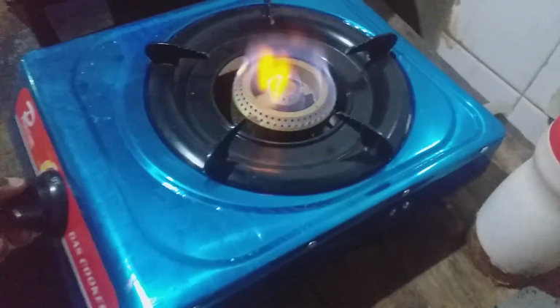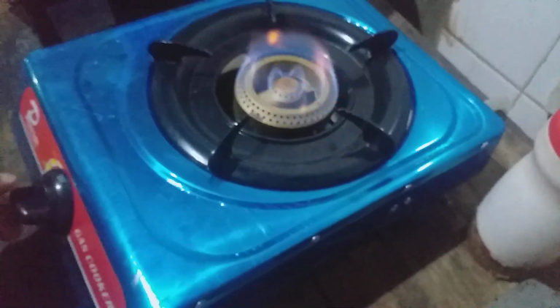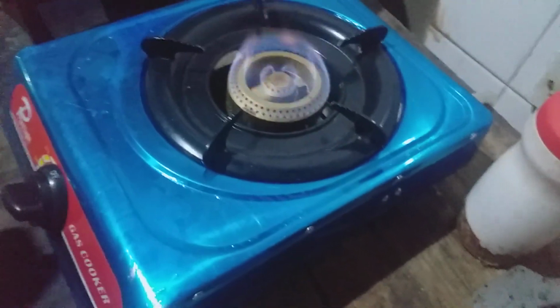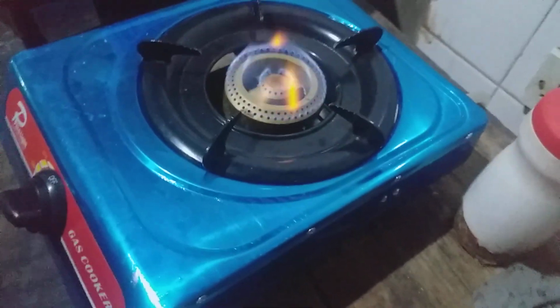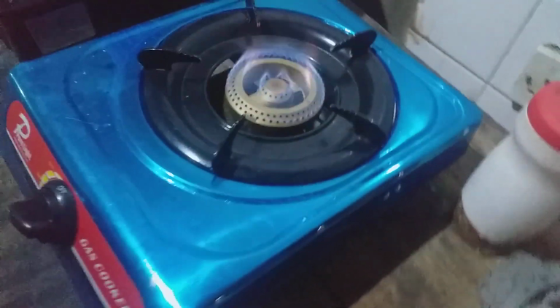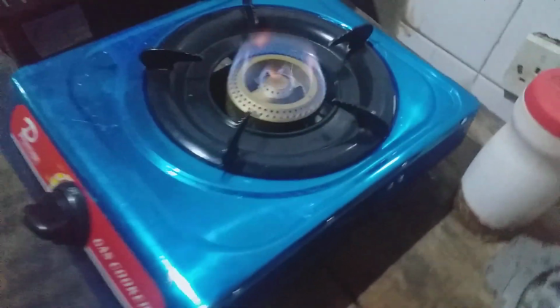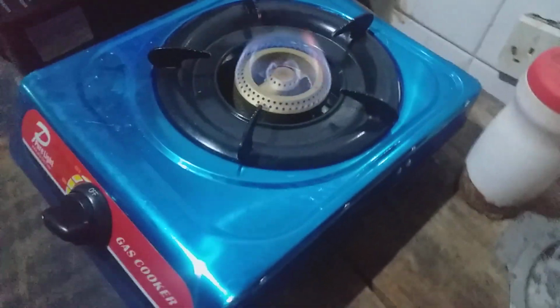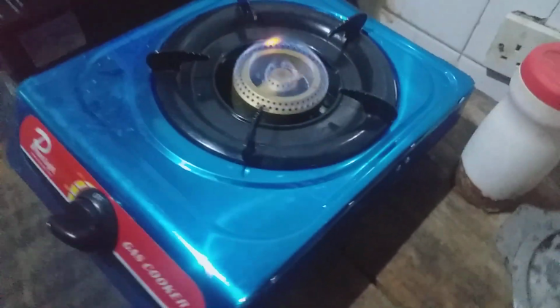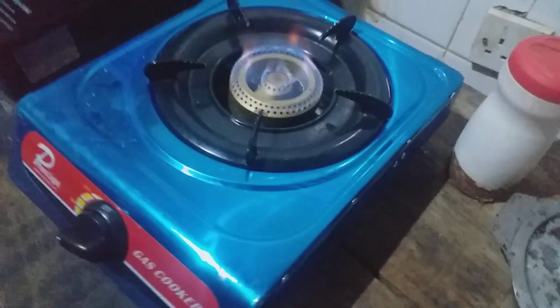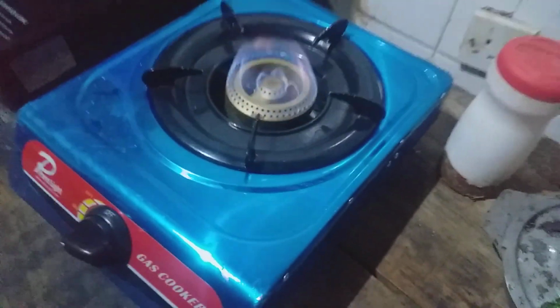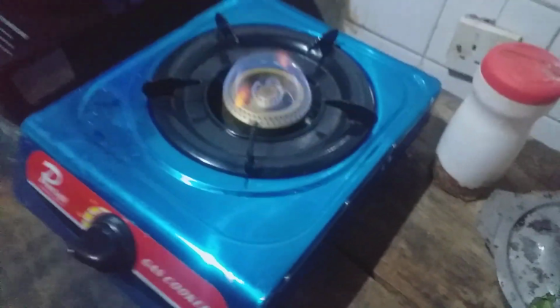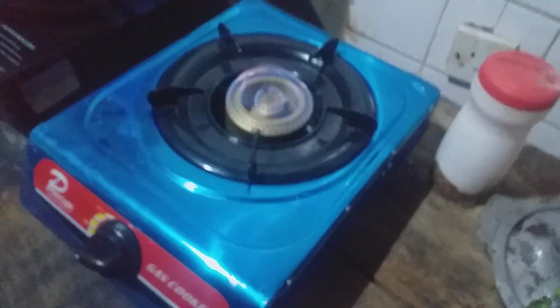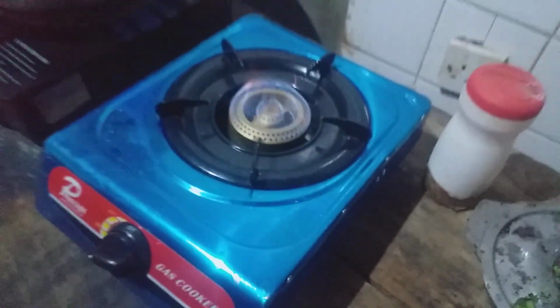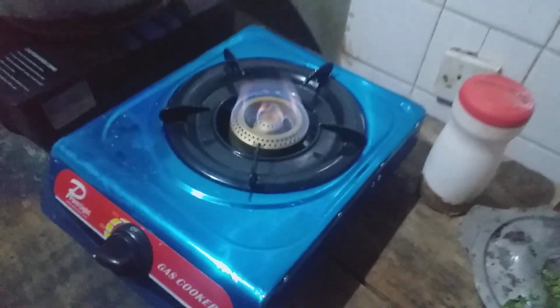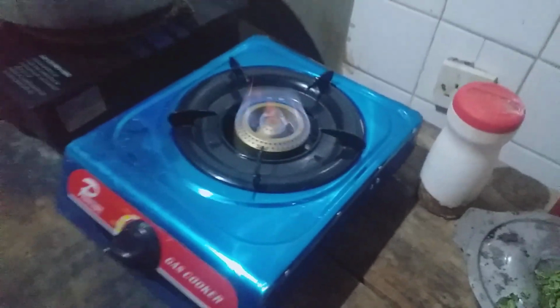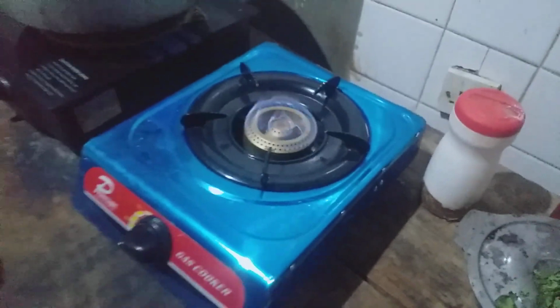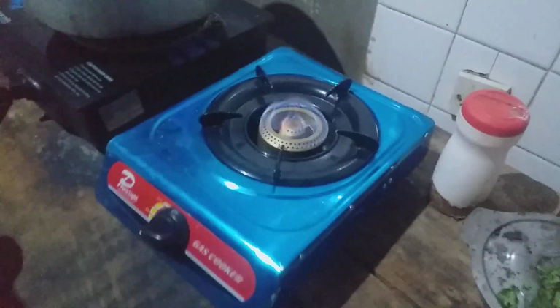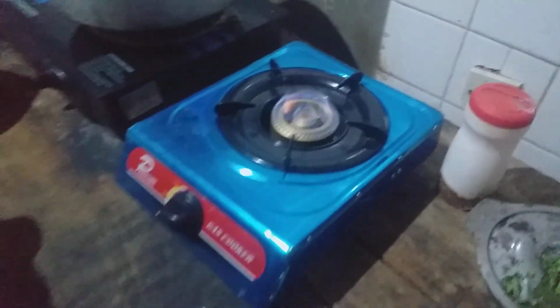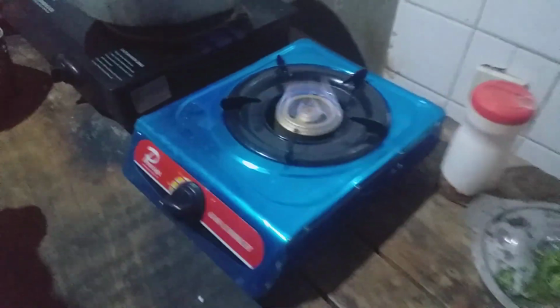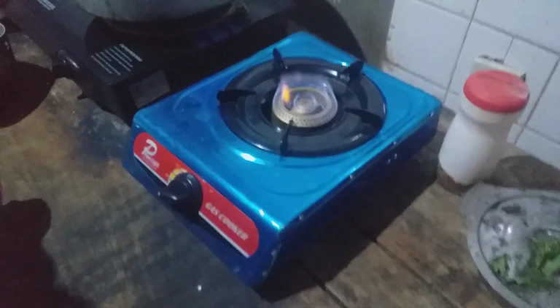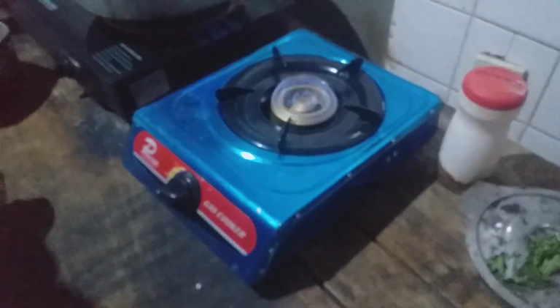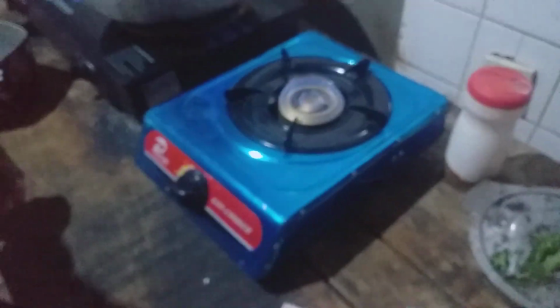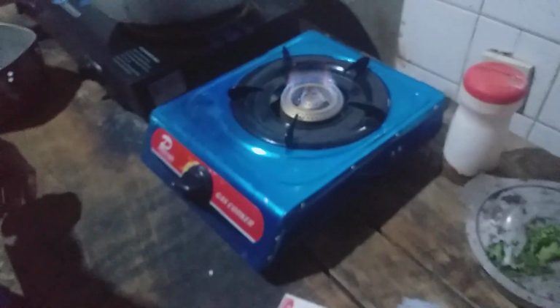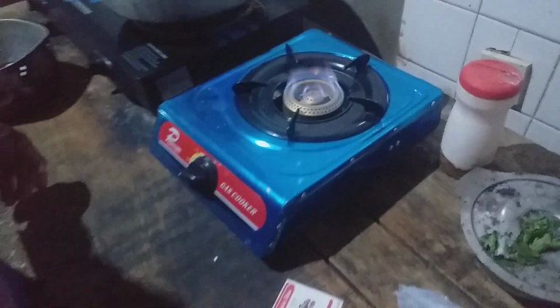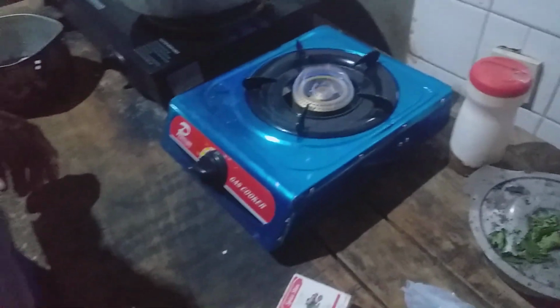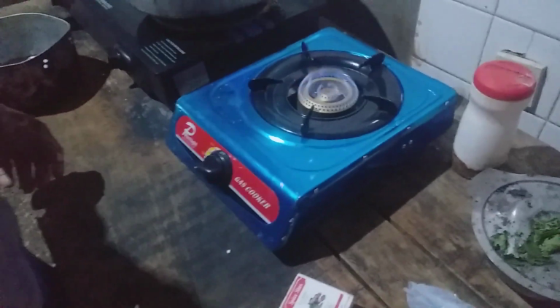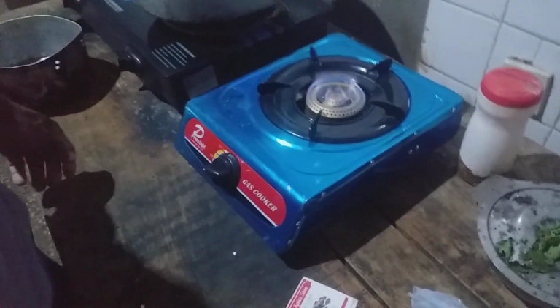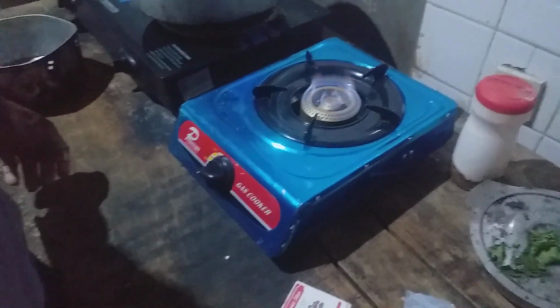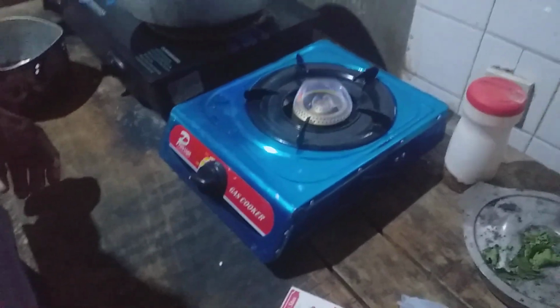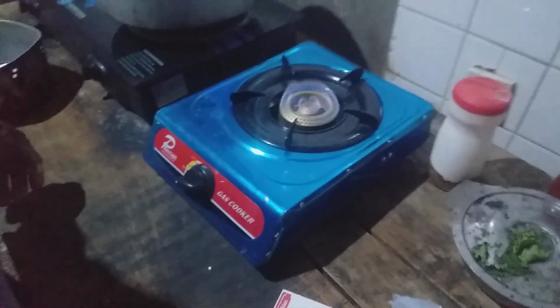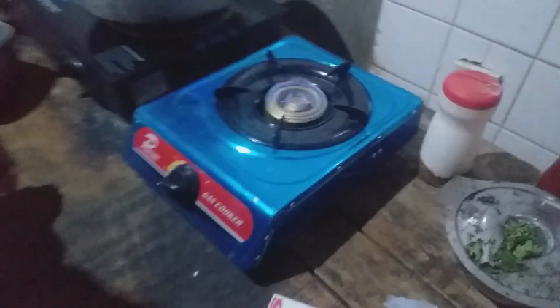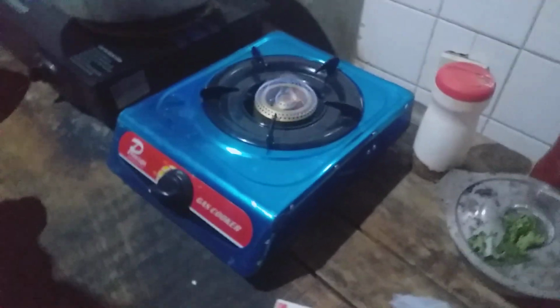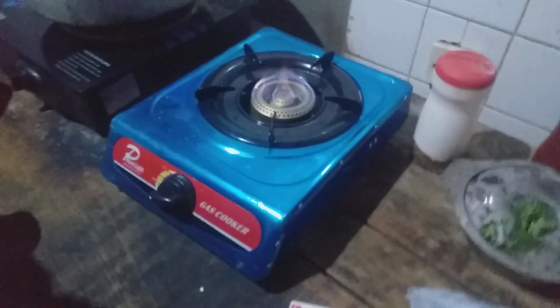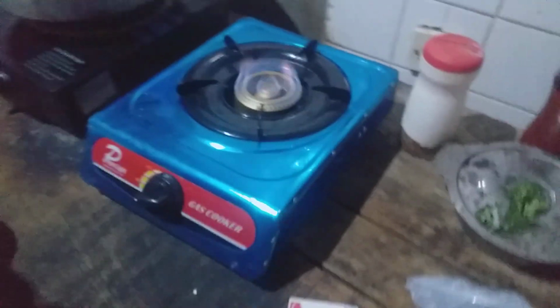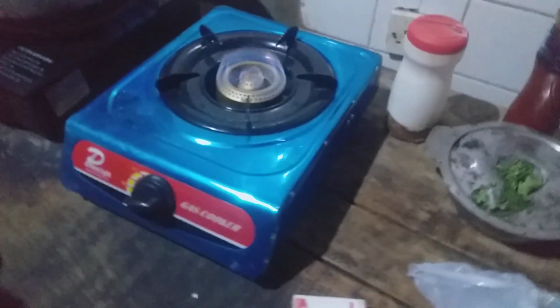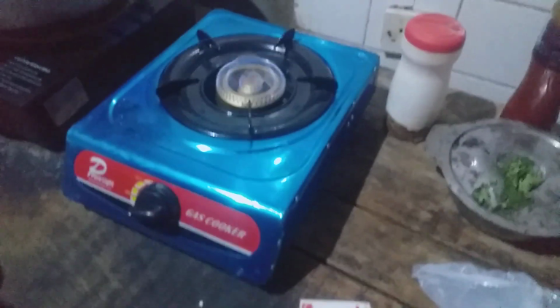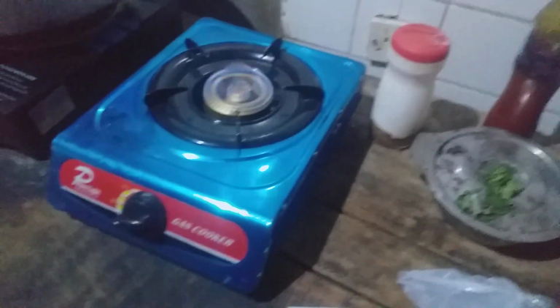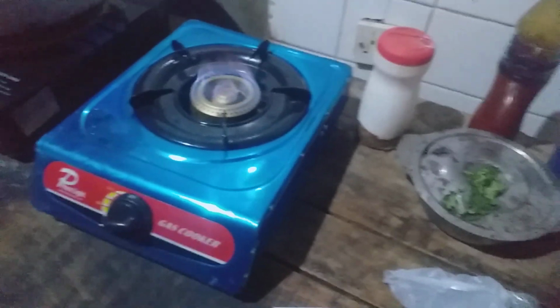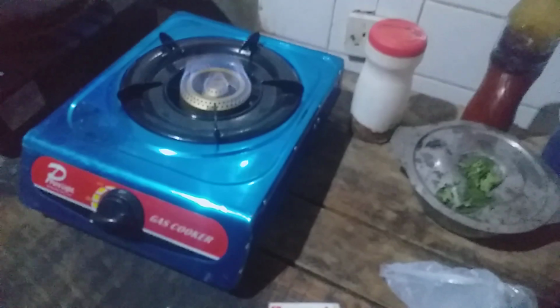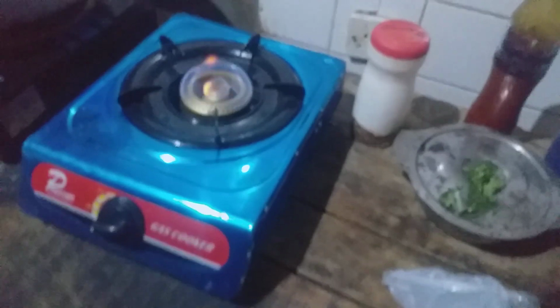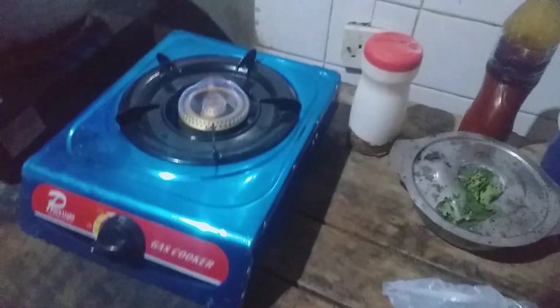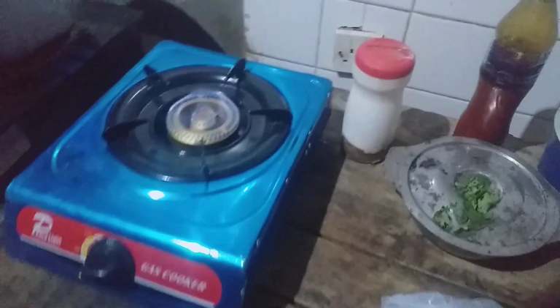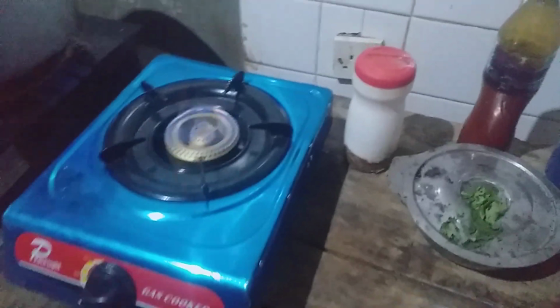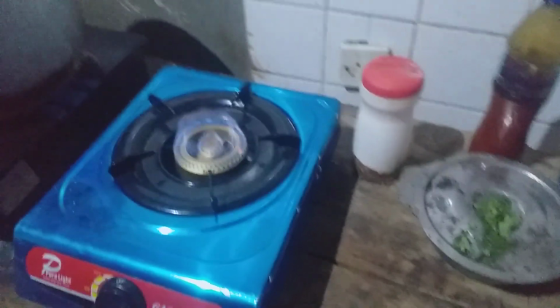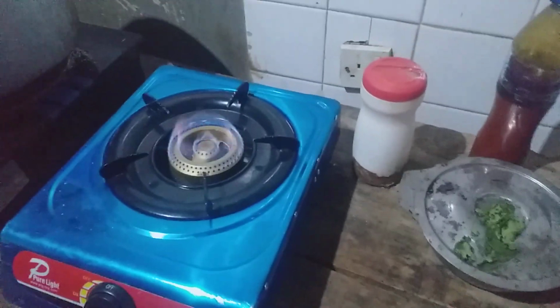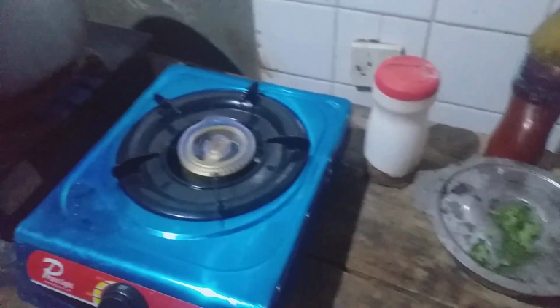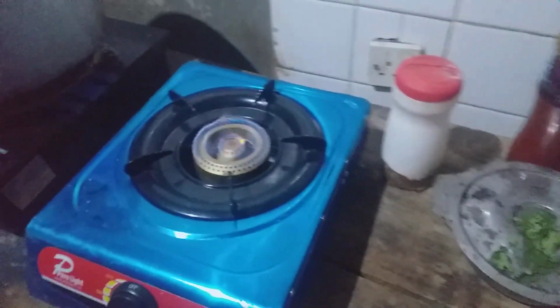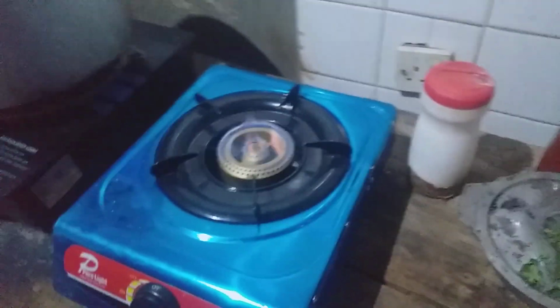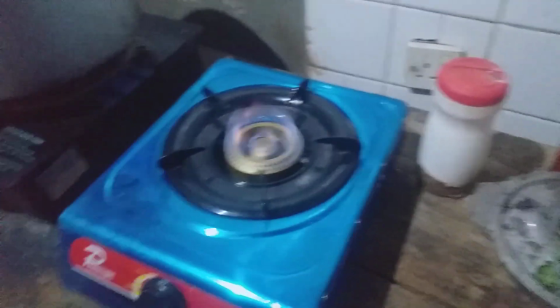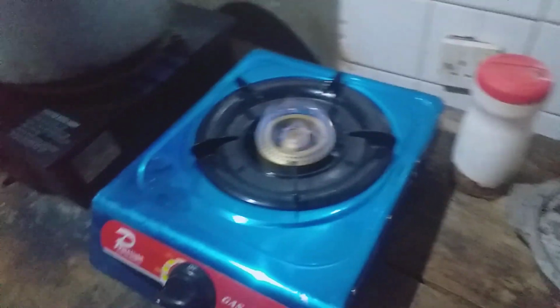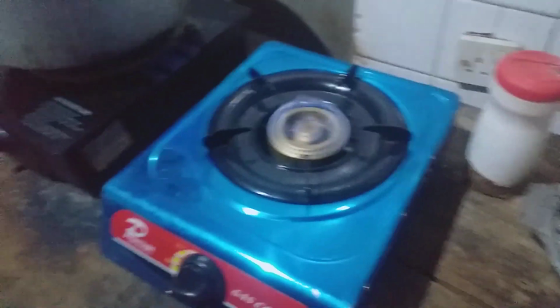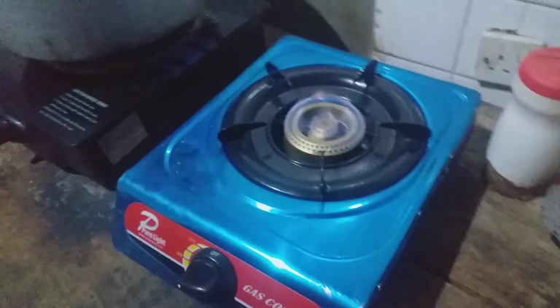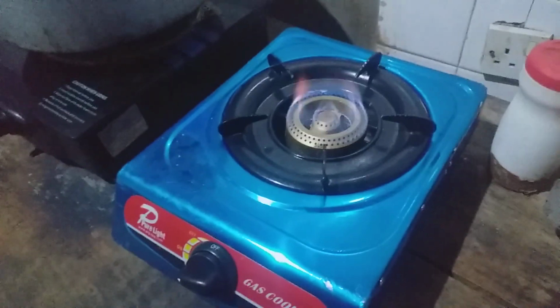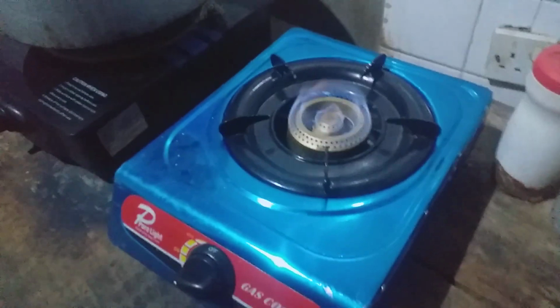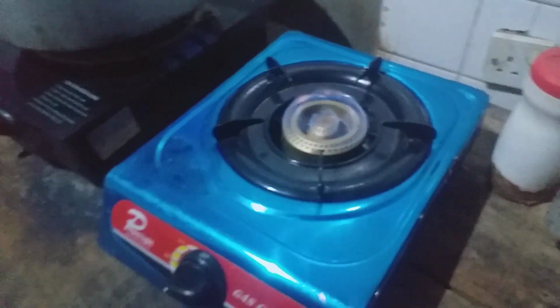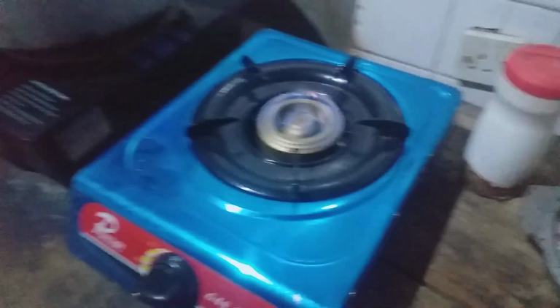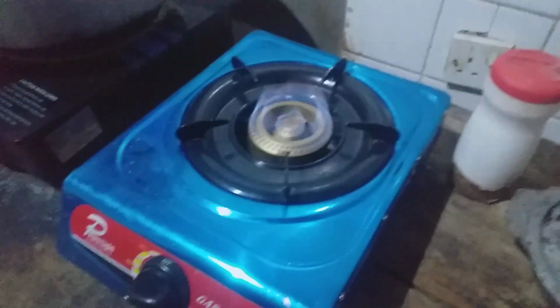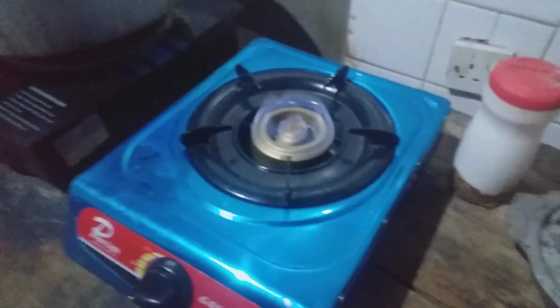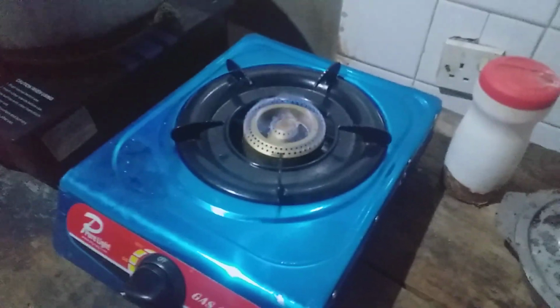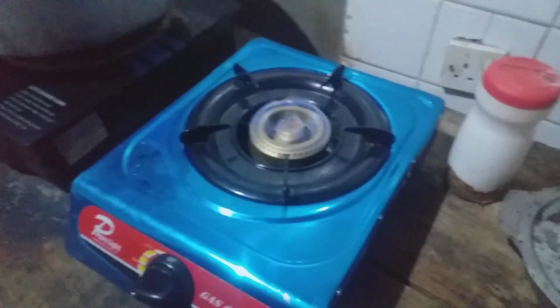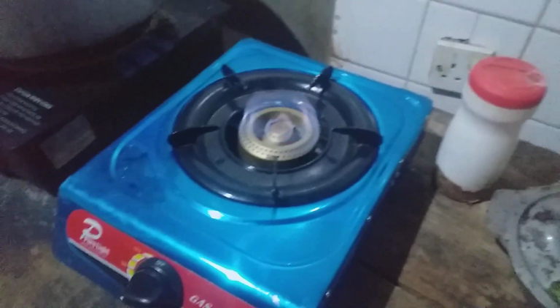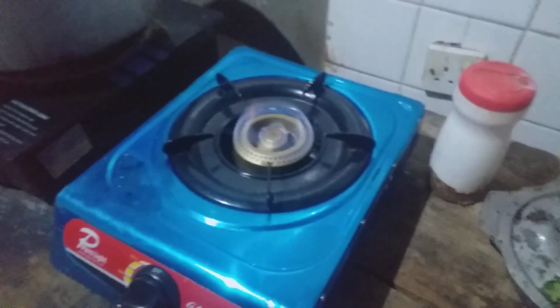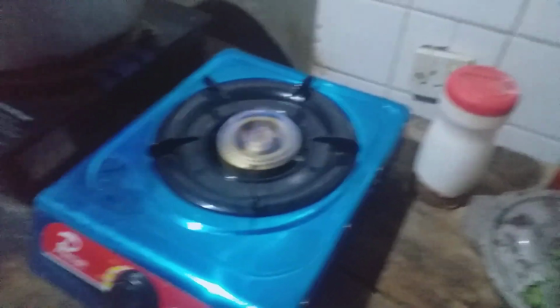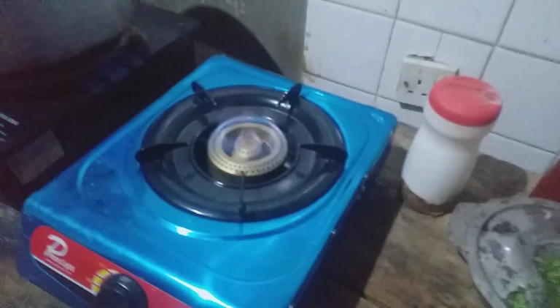You can see — this is the biogas. That's how it works.